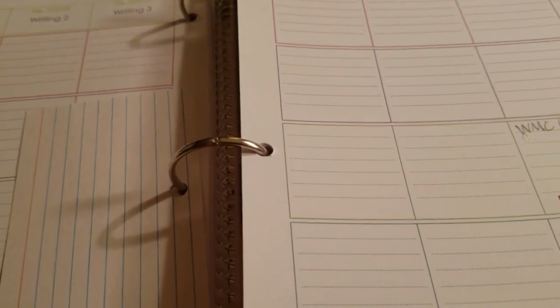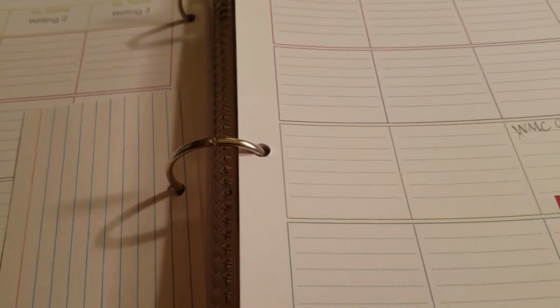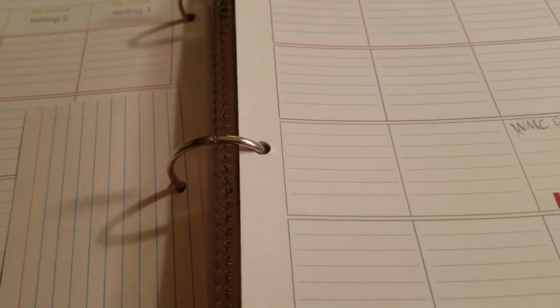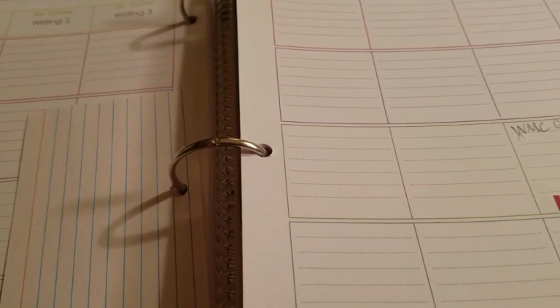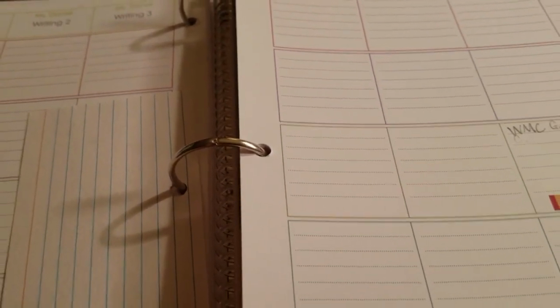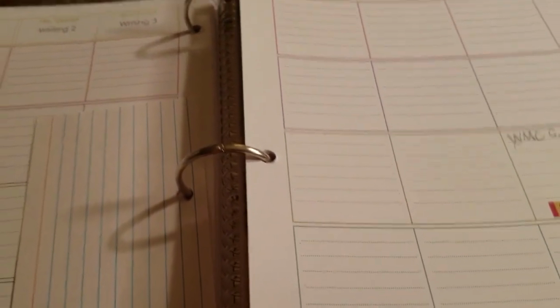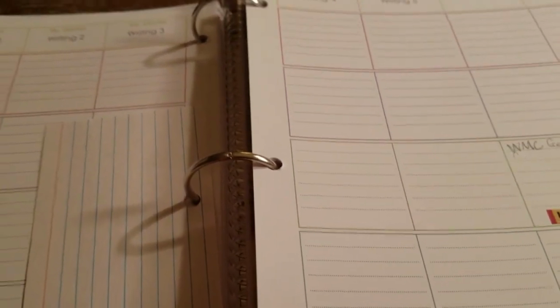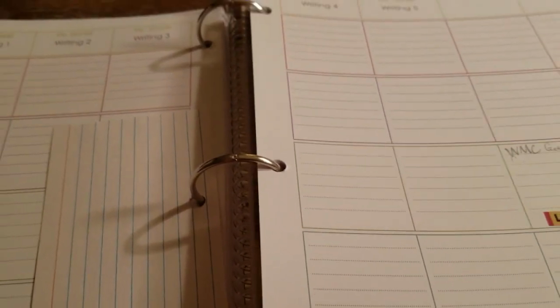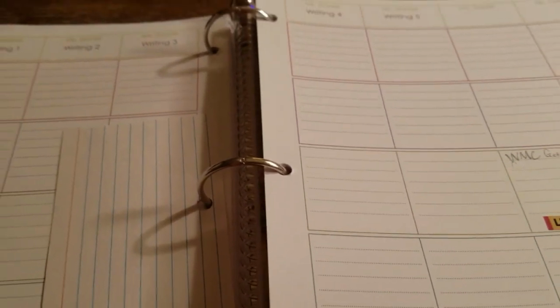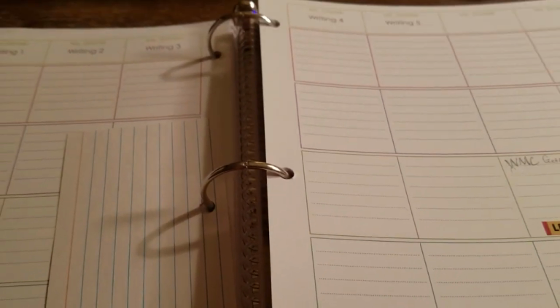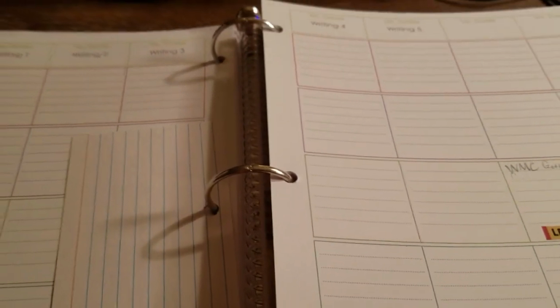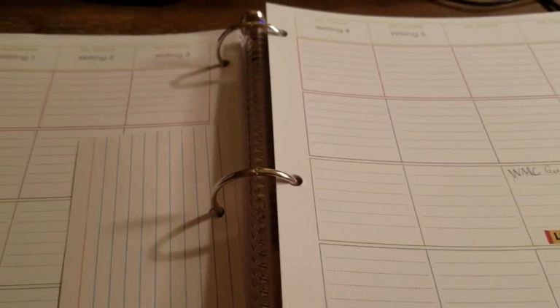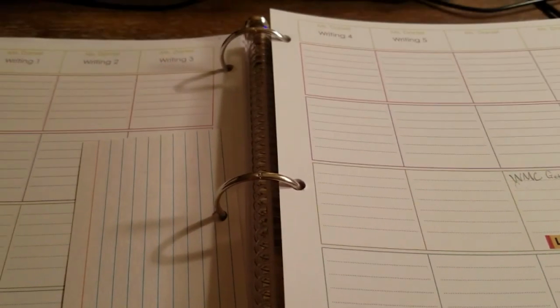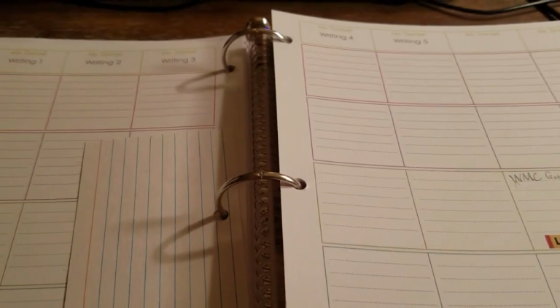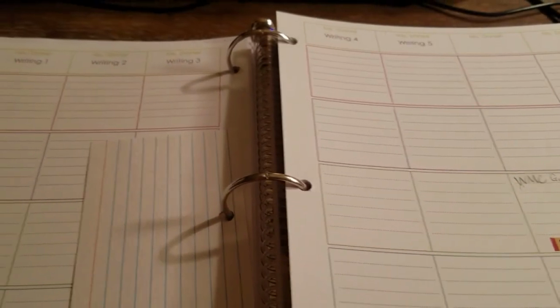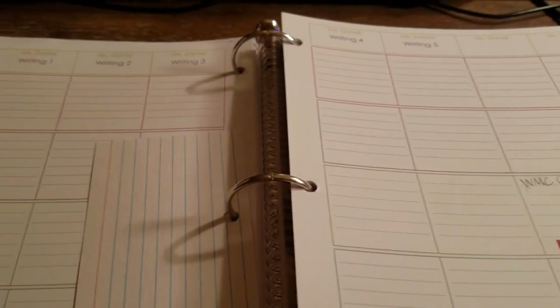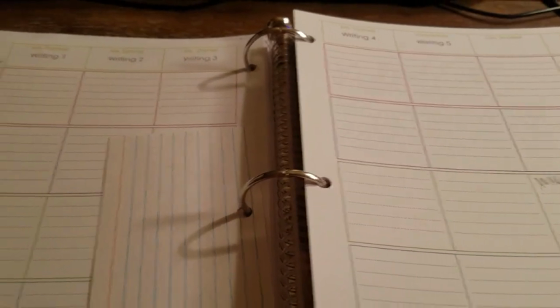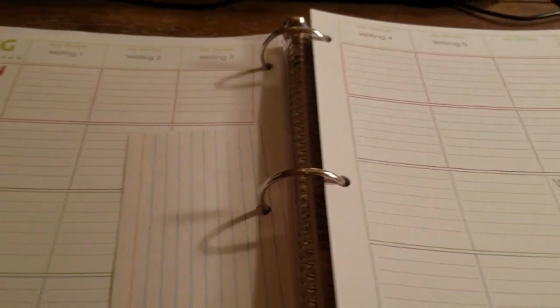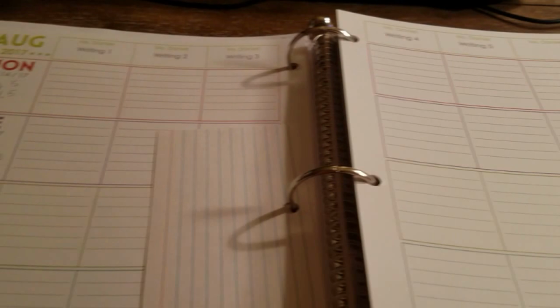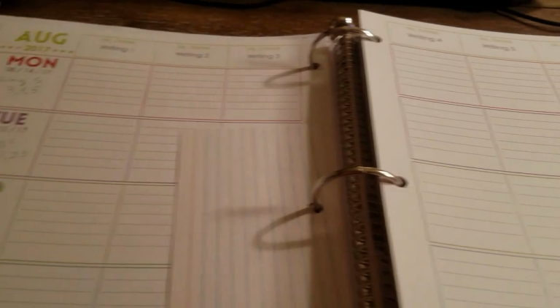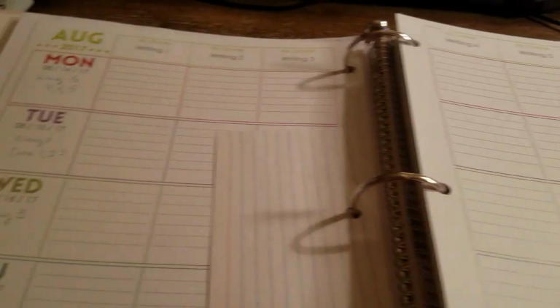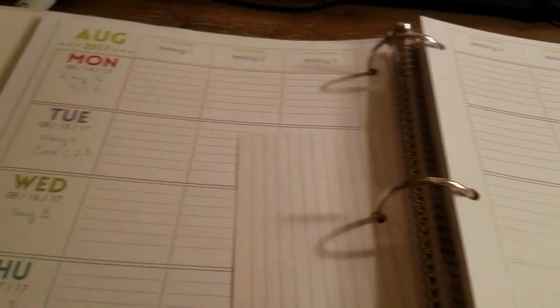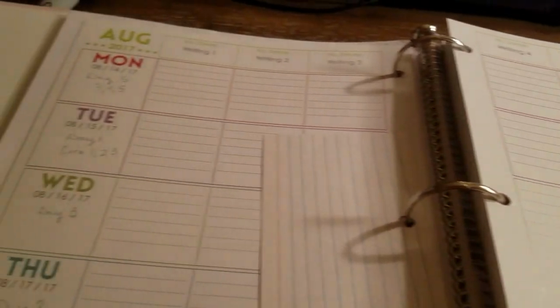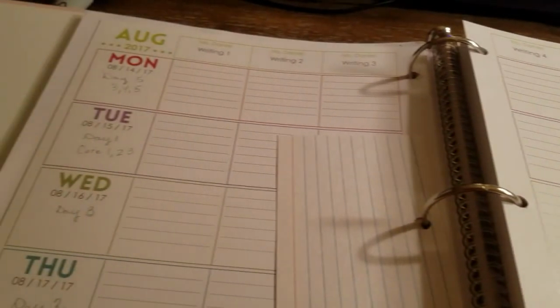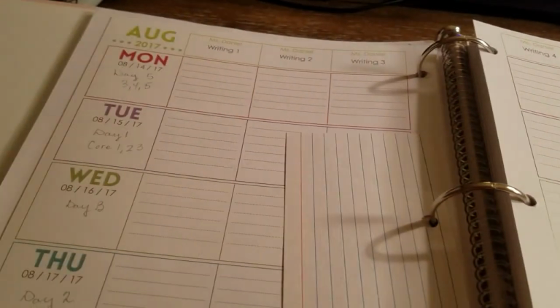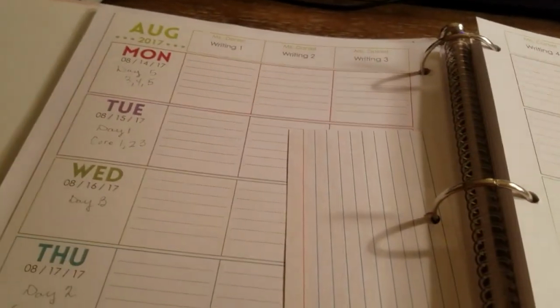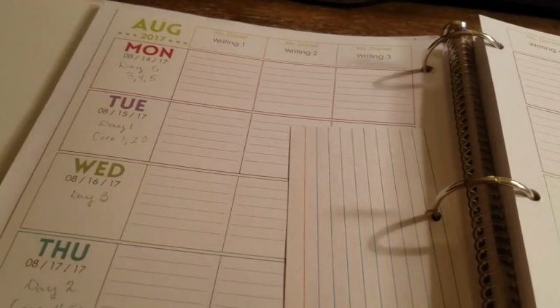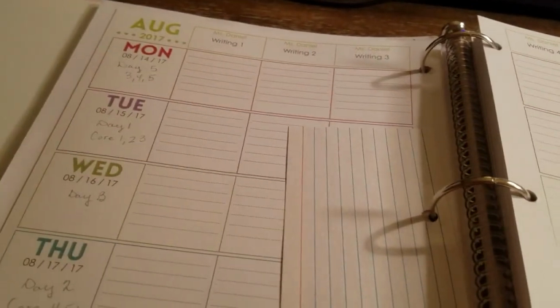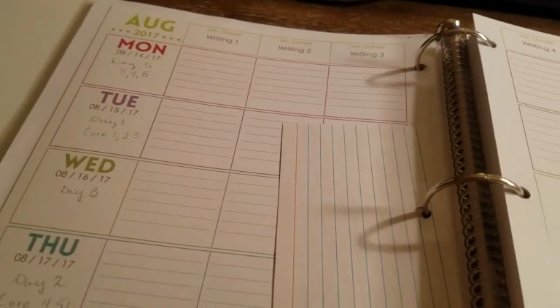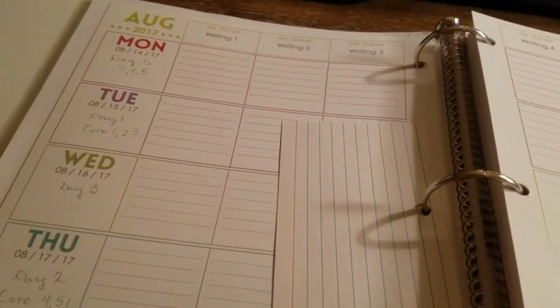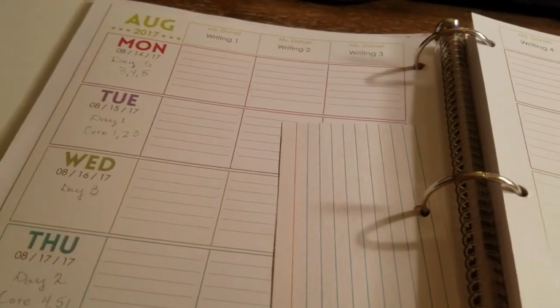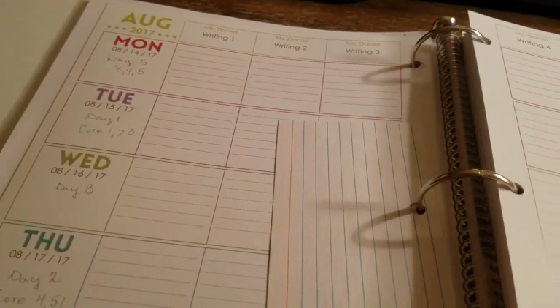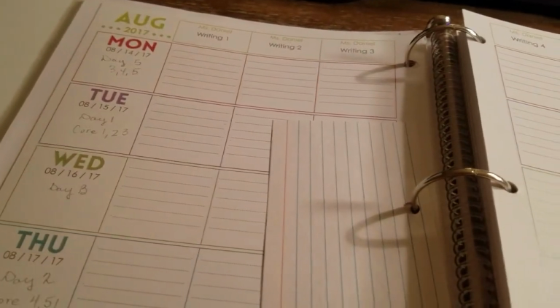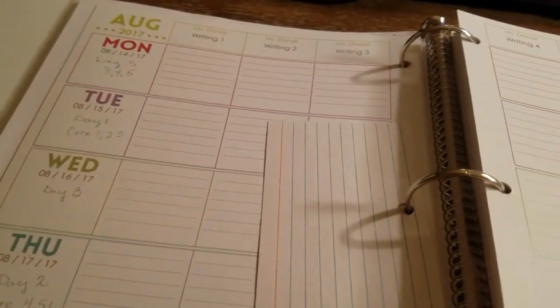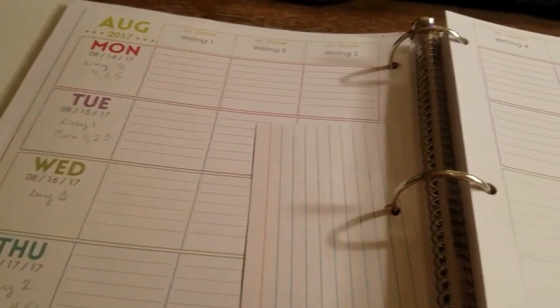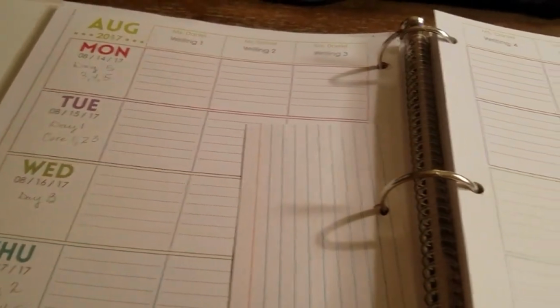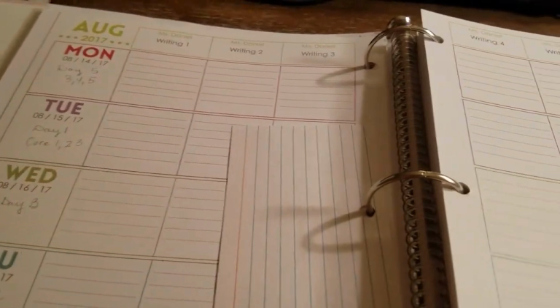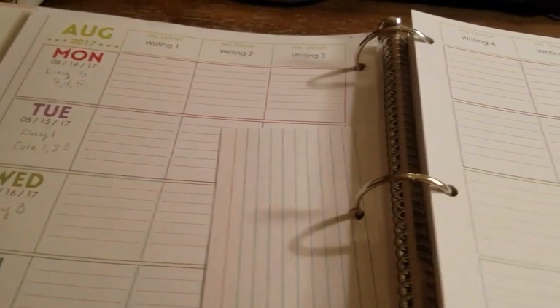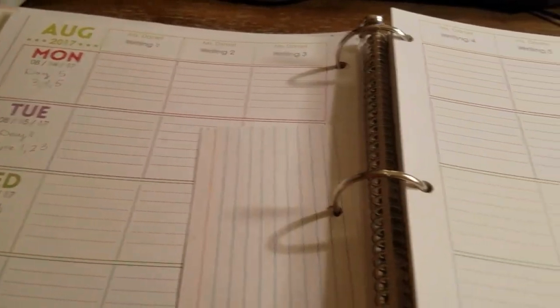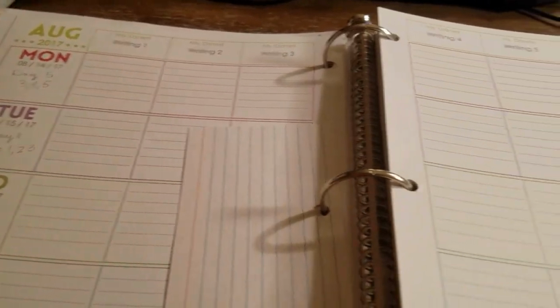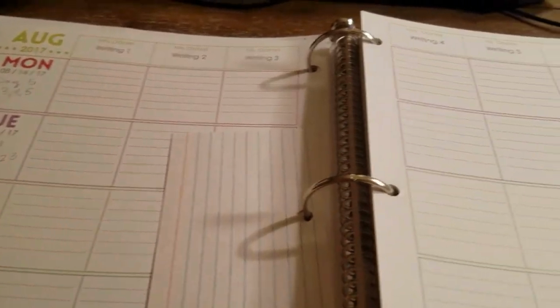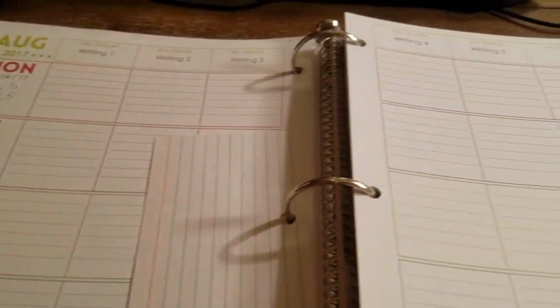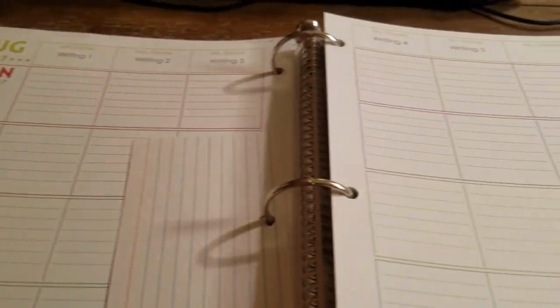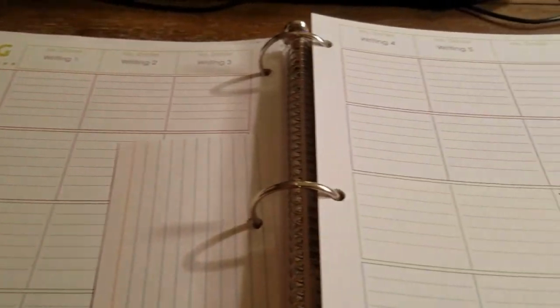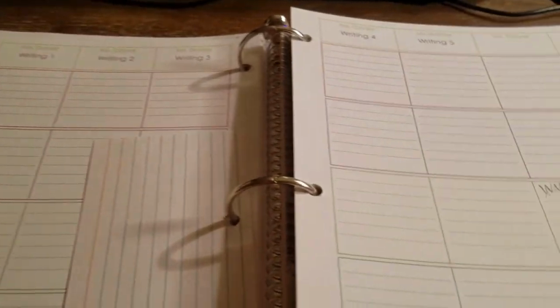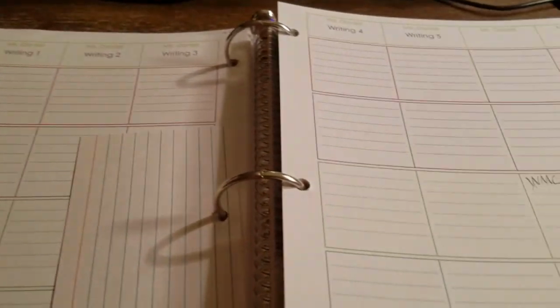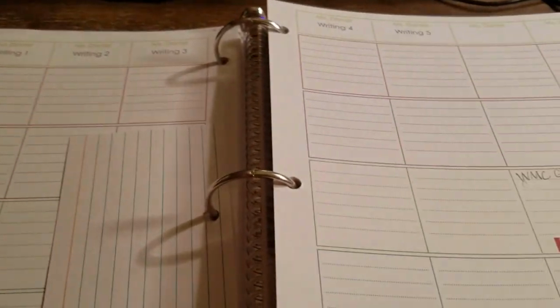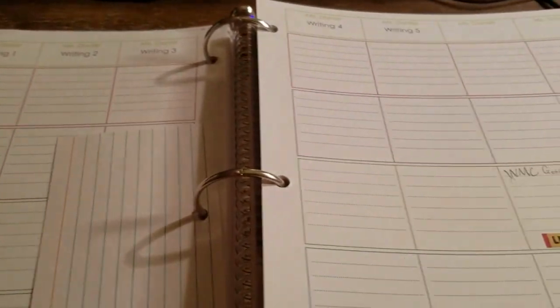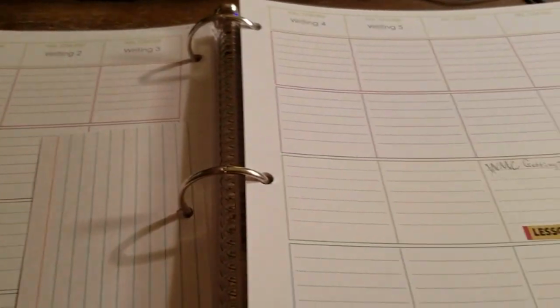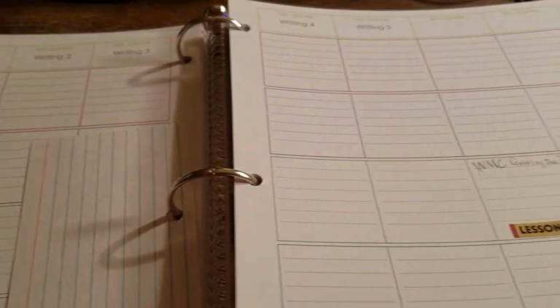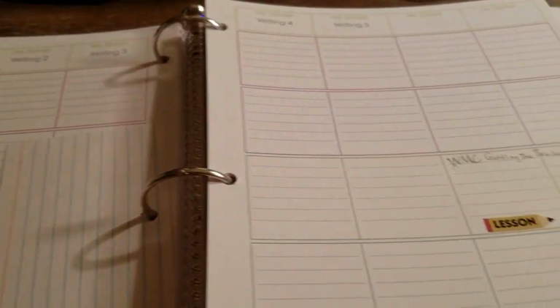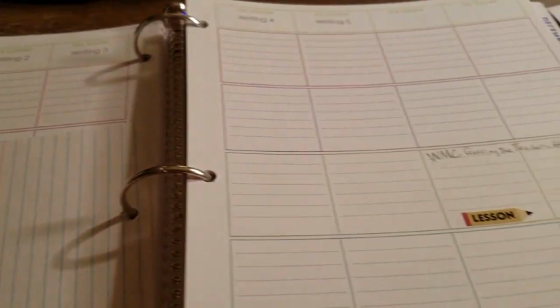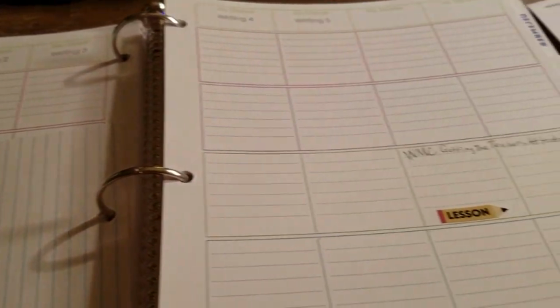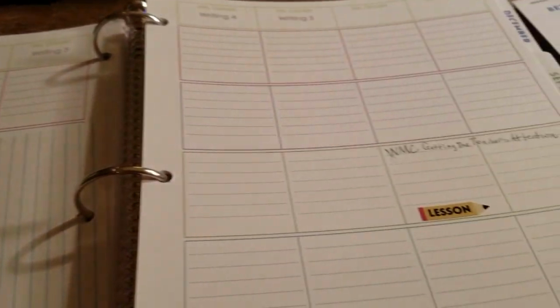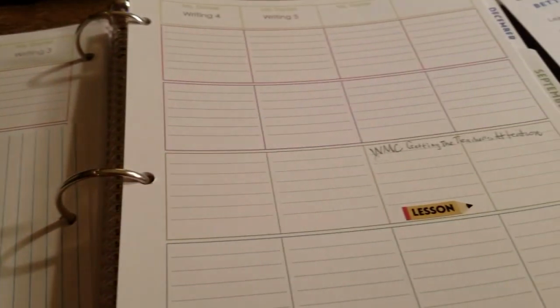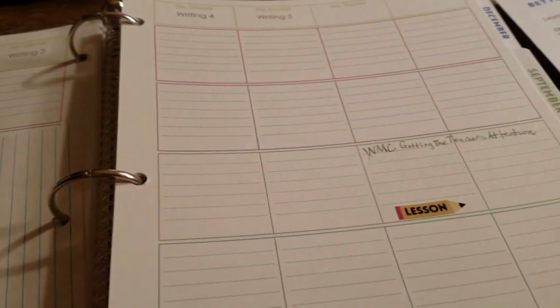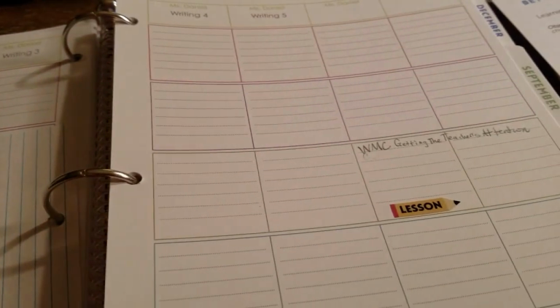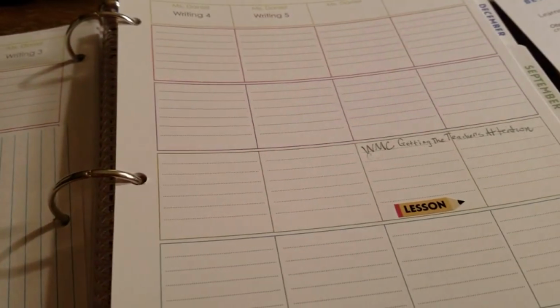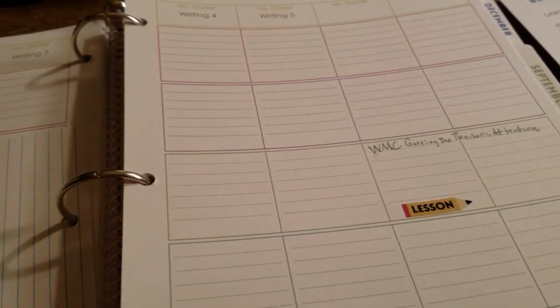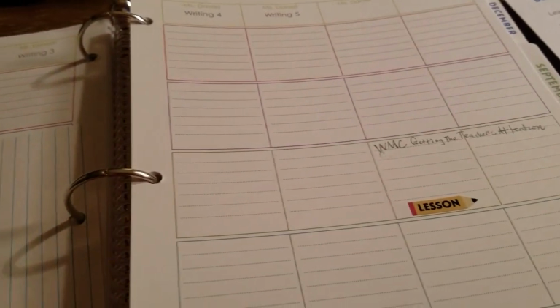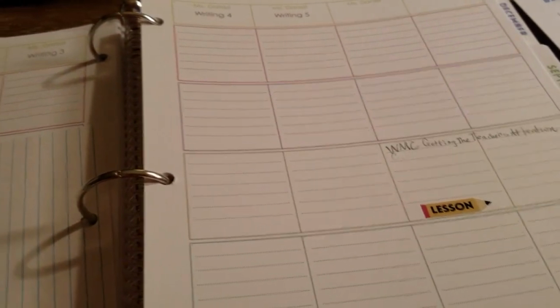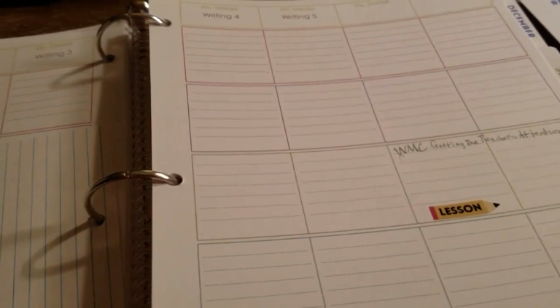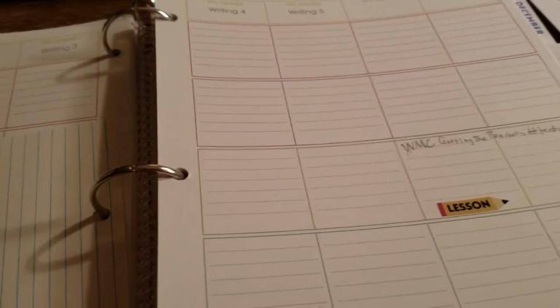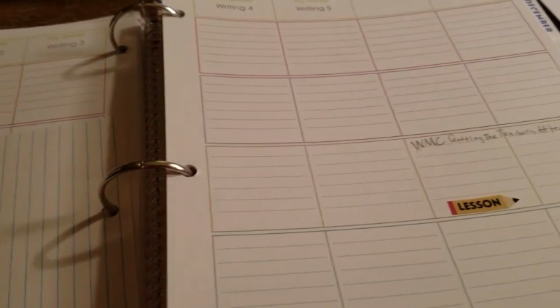Thank you so much for watching. If you're still with me, leave me a comment and tell me what you like about this planner. Be blessed, bye!